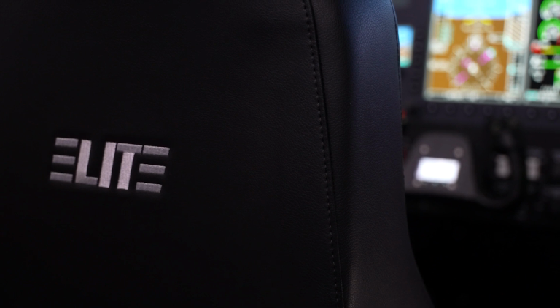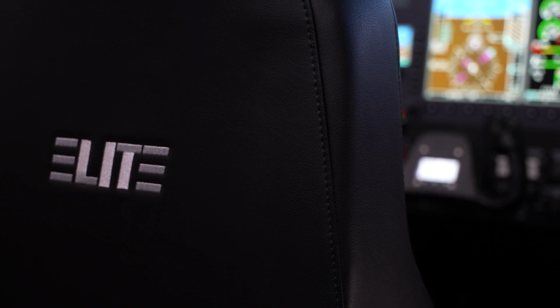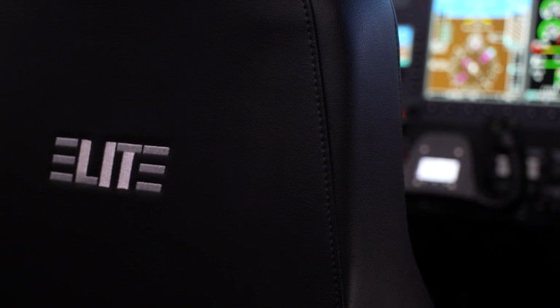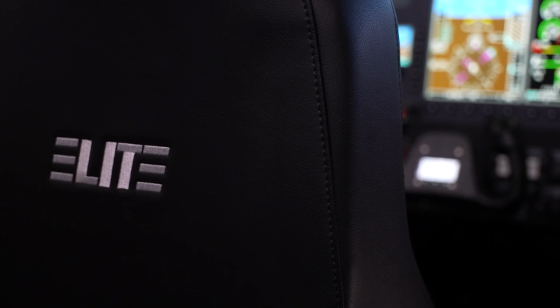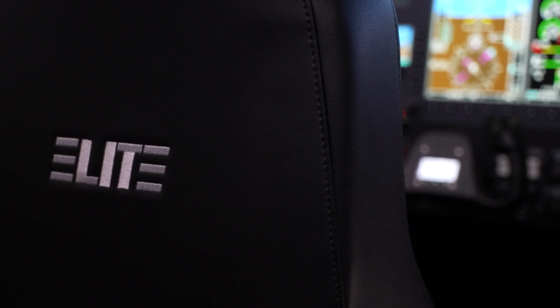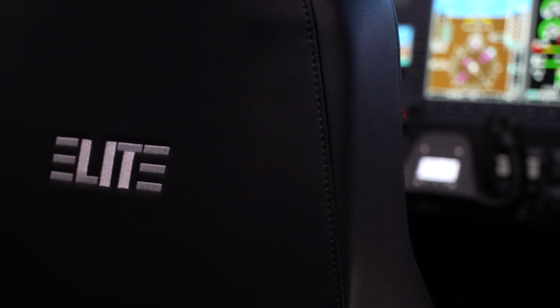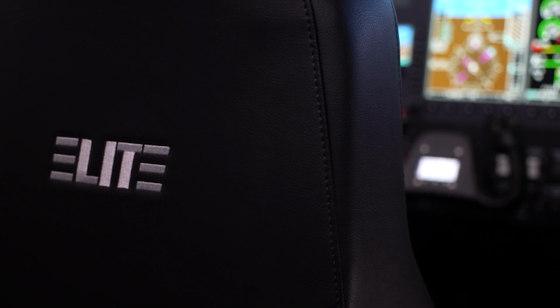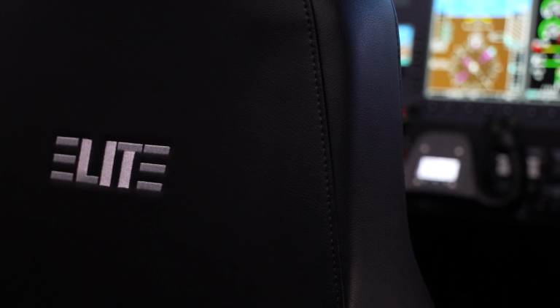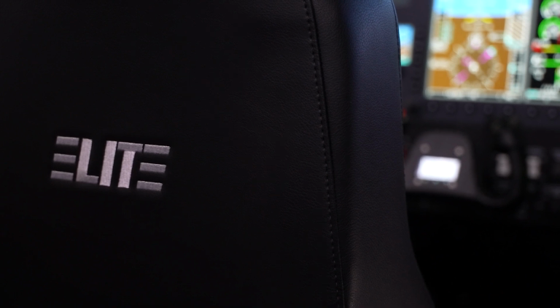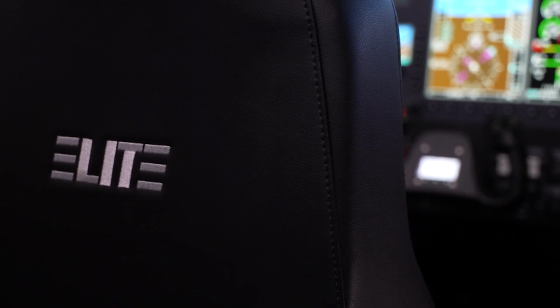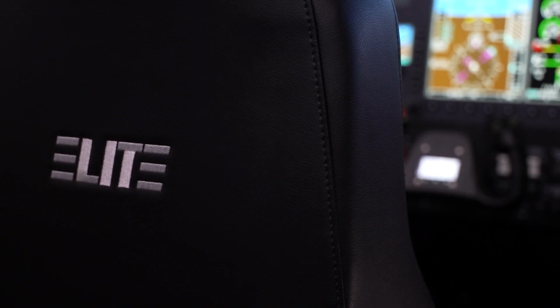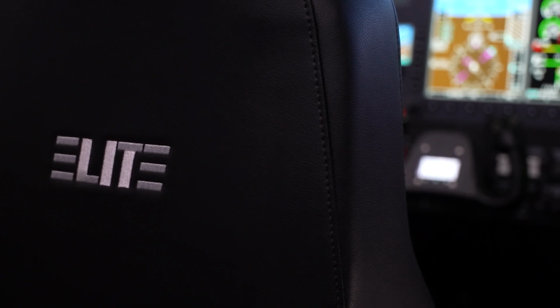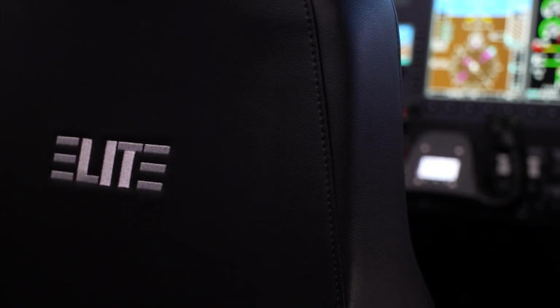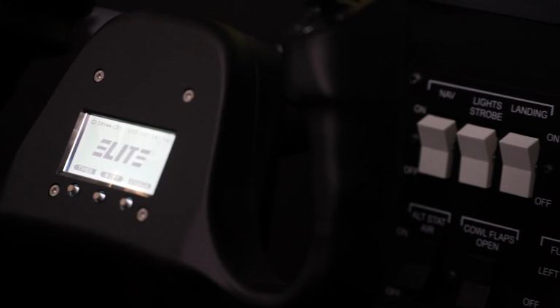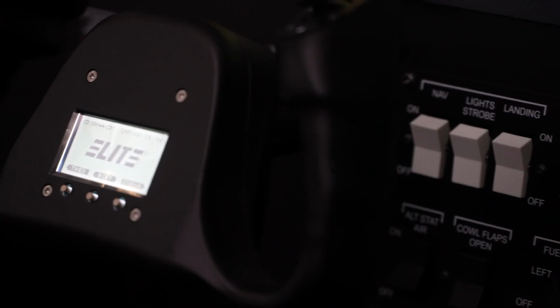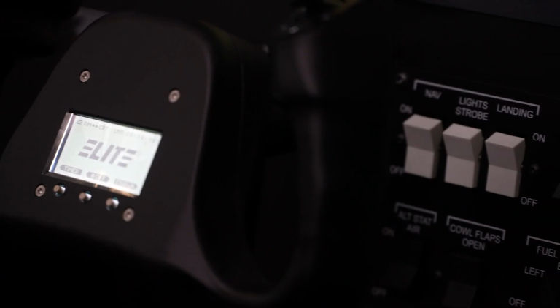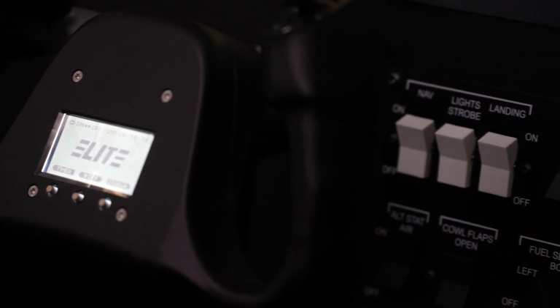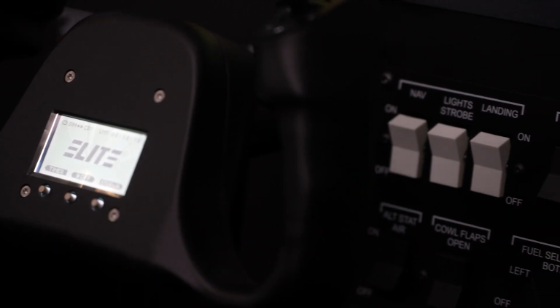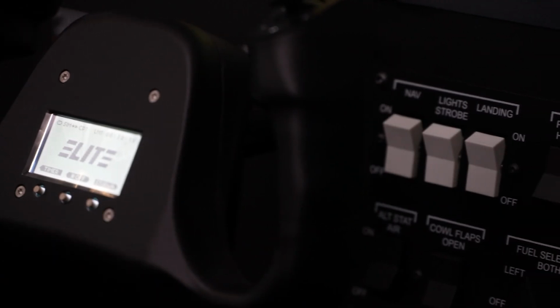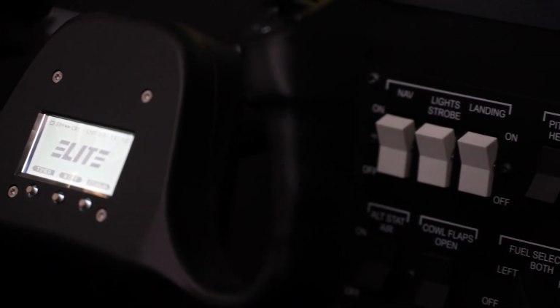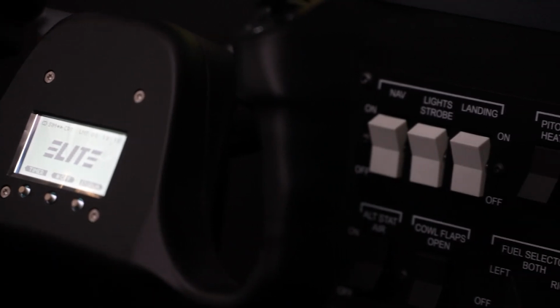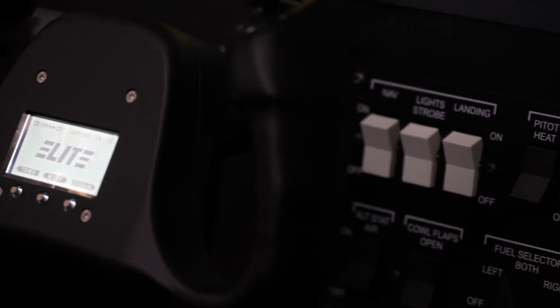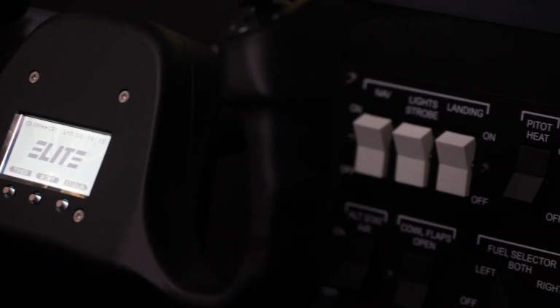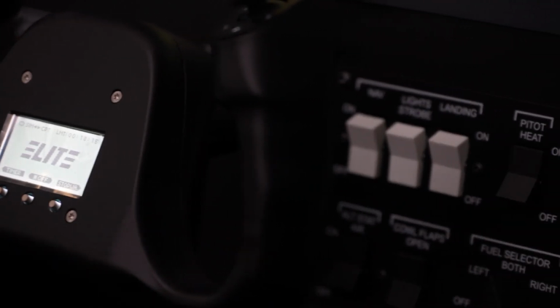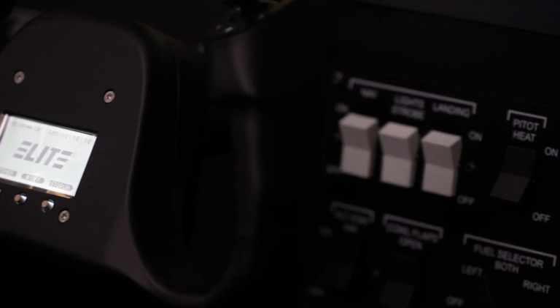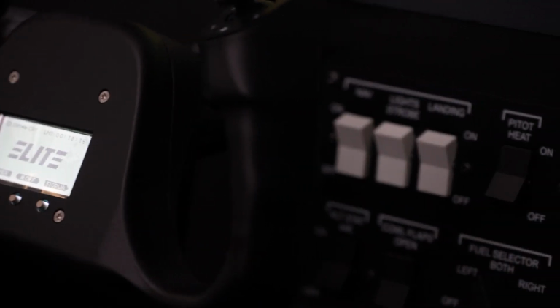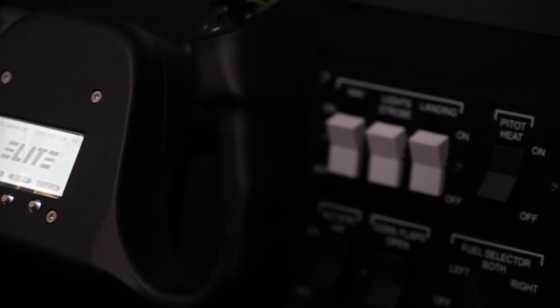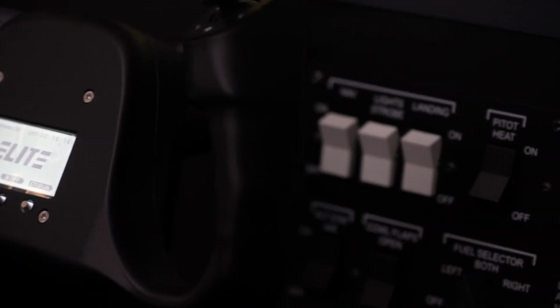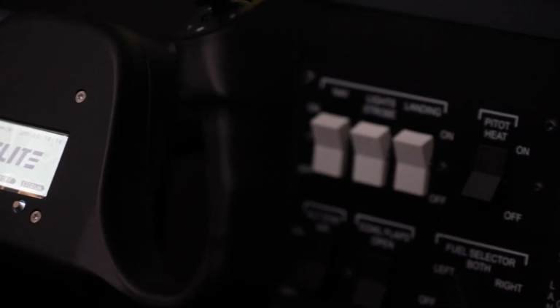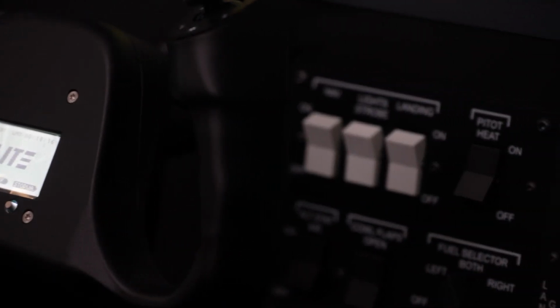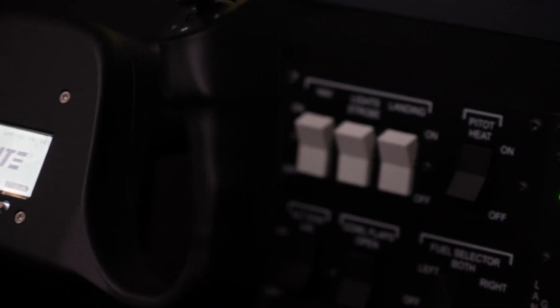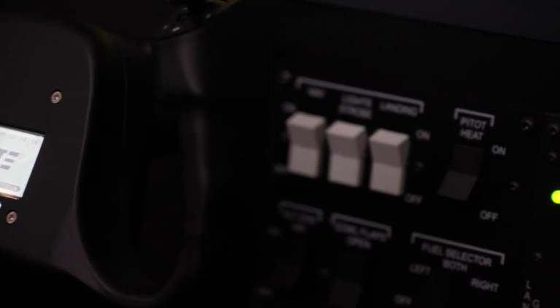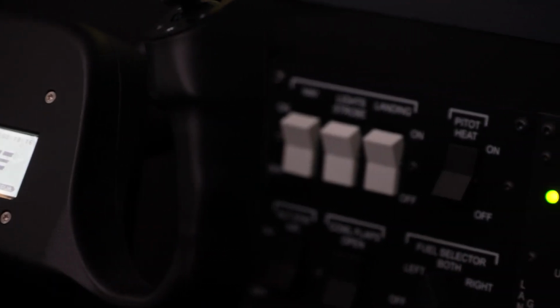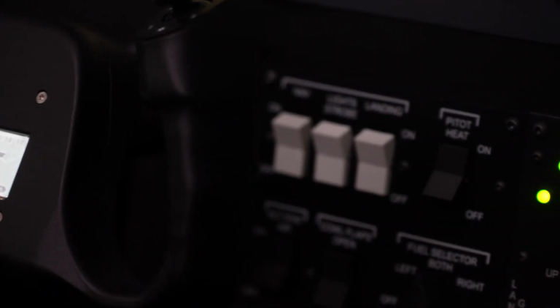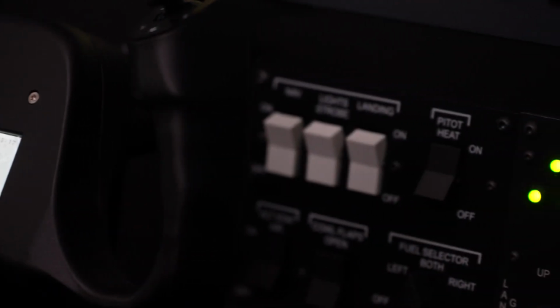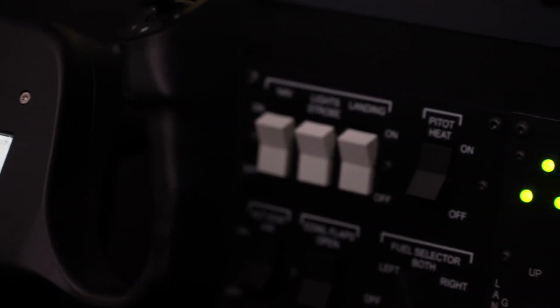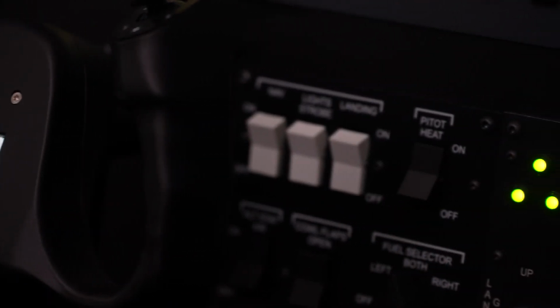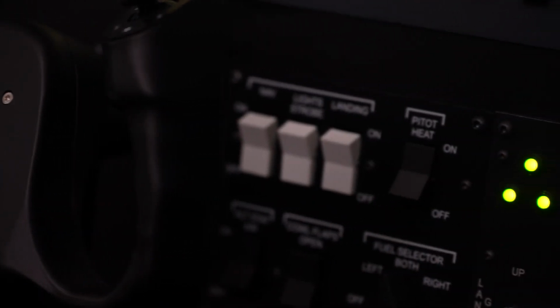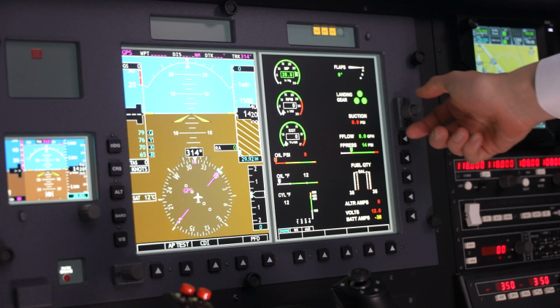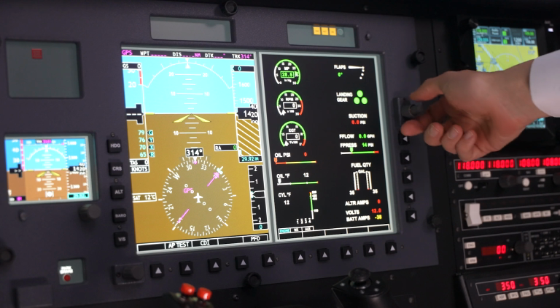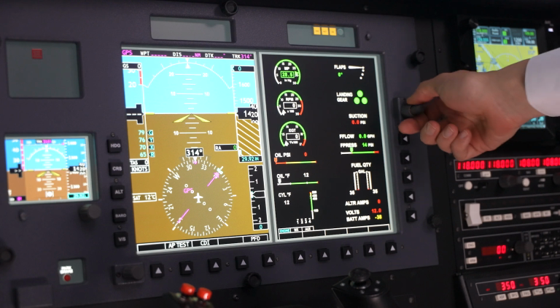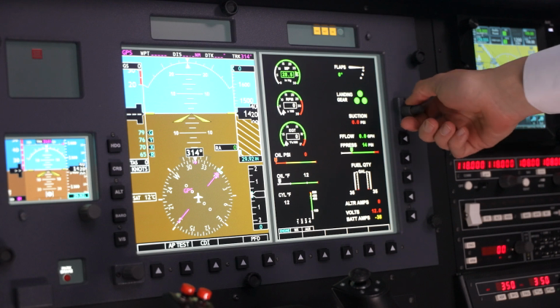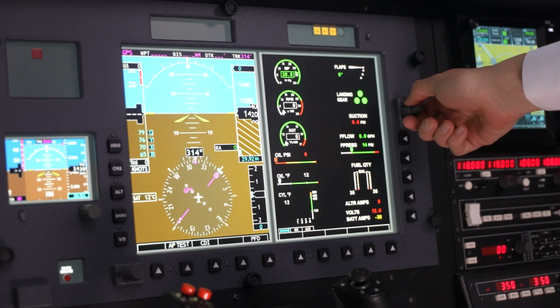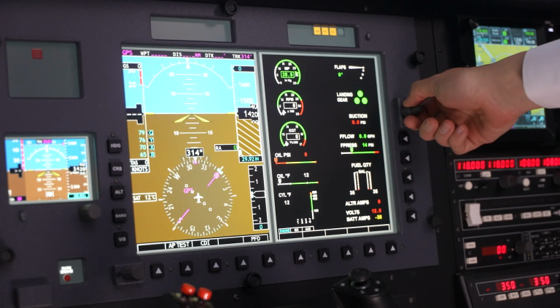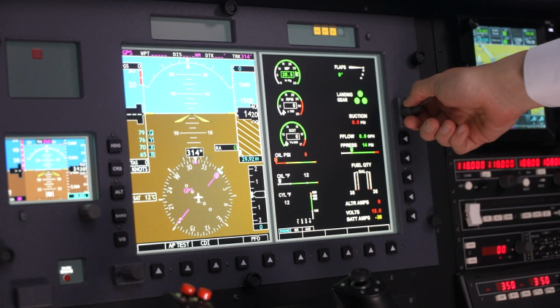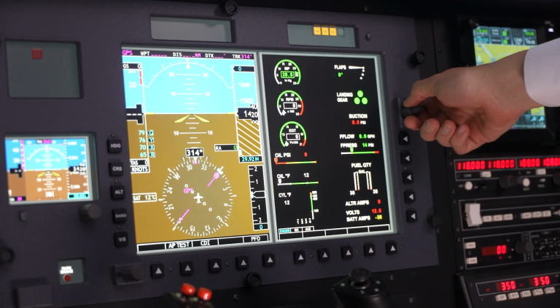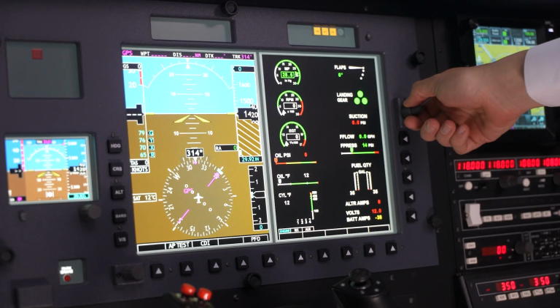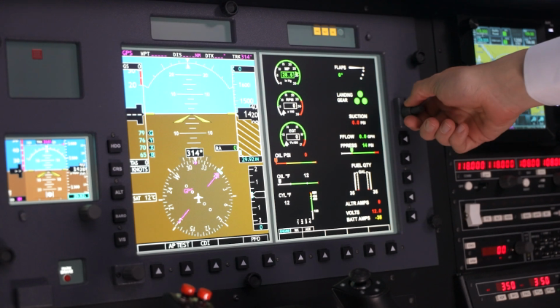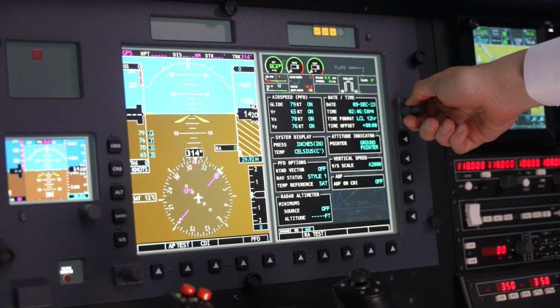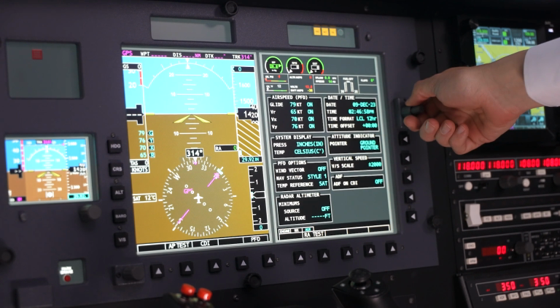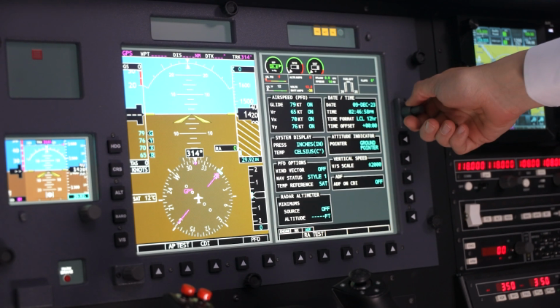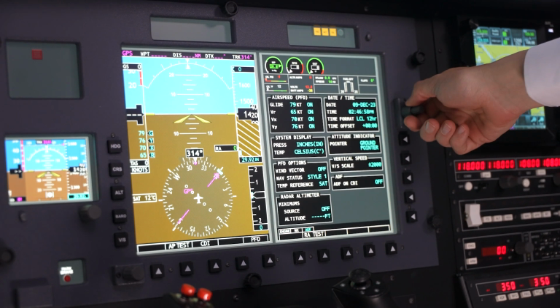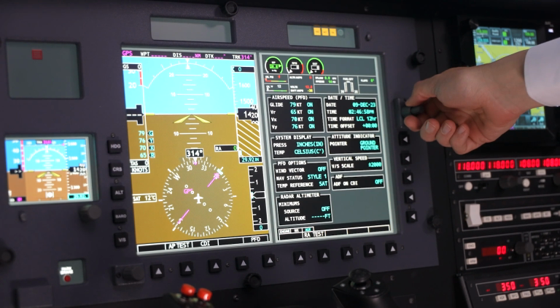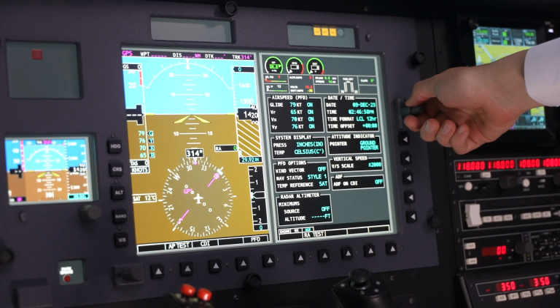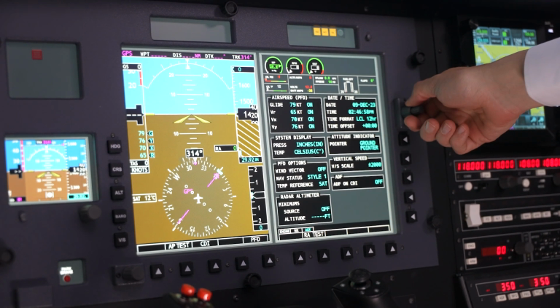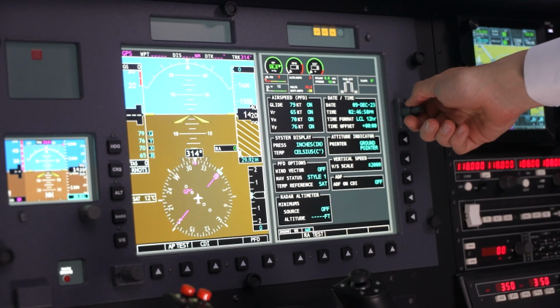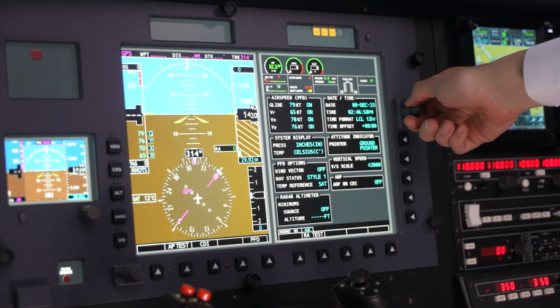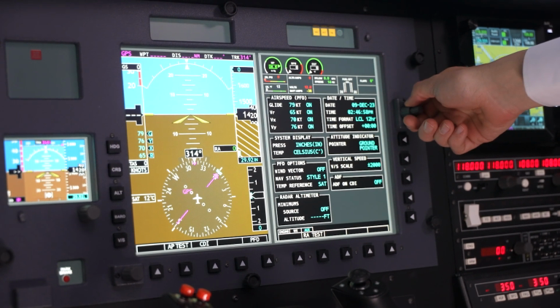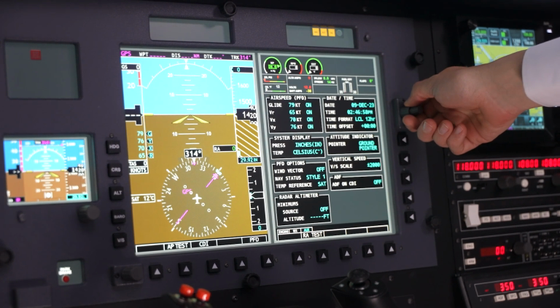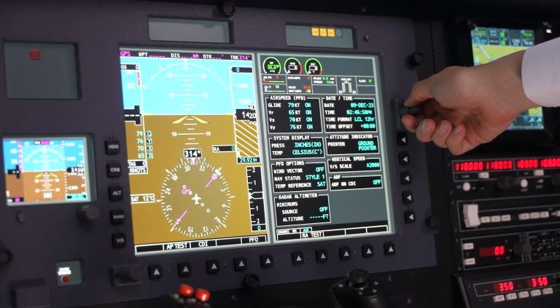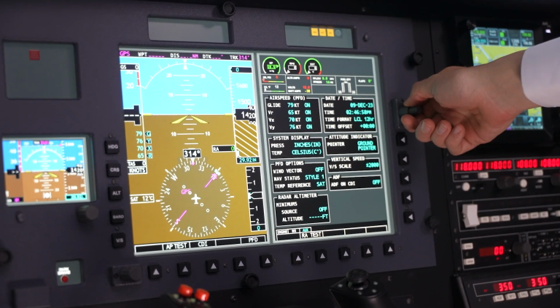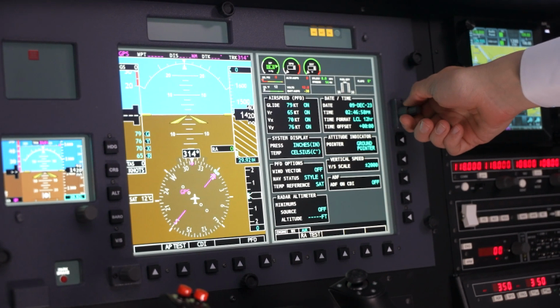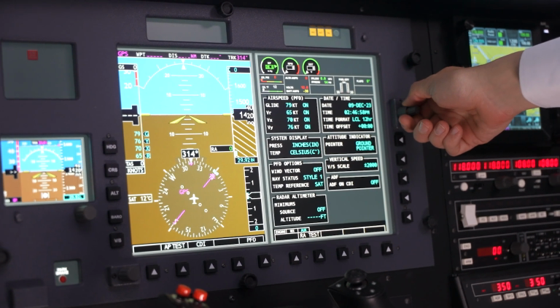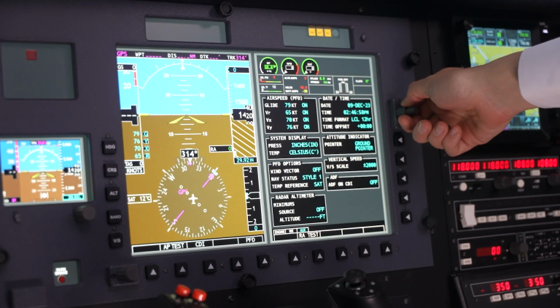You have dynamic control loading on the yoke as well as on the pedals. This gives you the best feeling for the students.